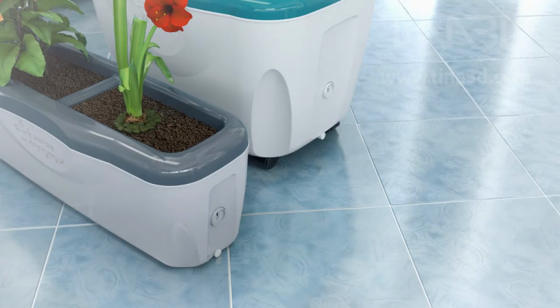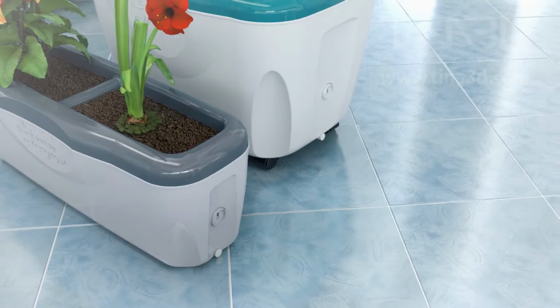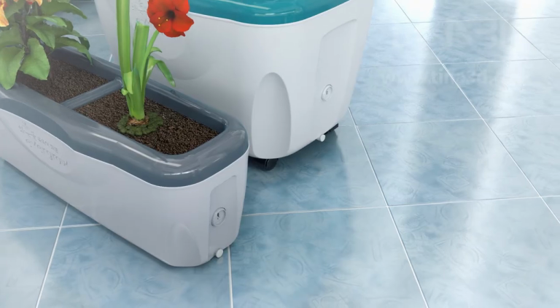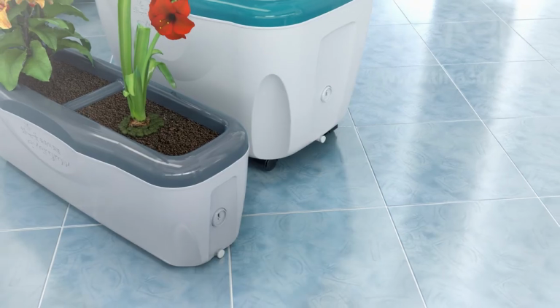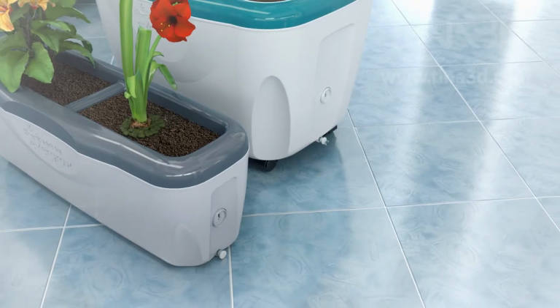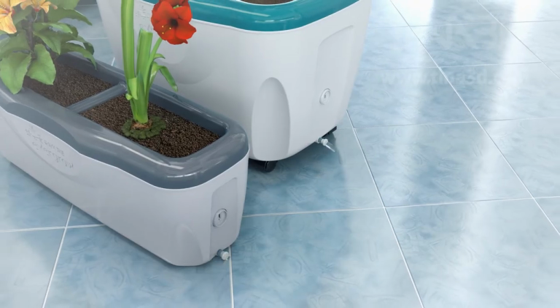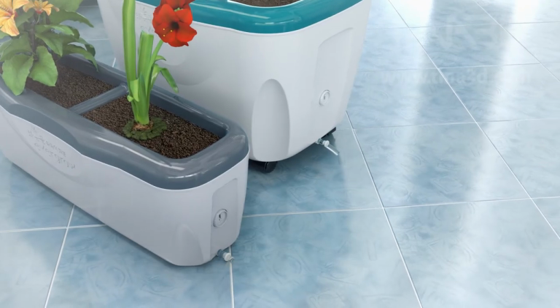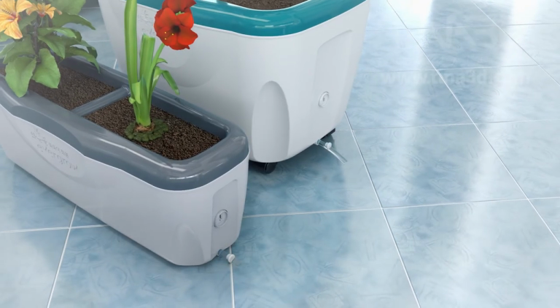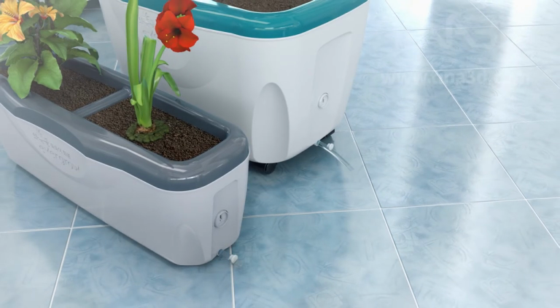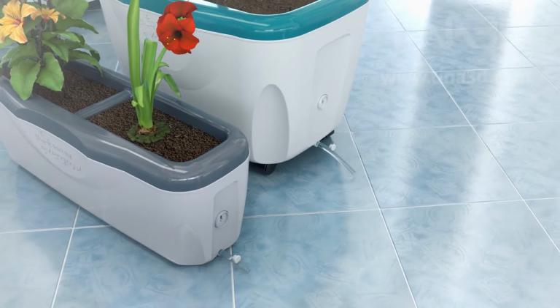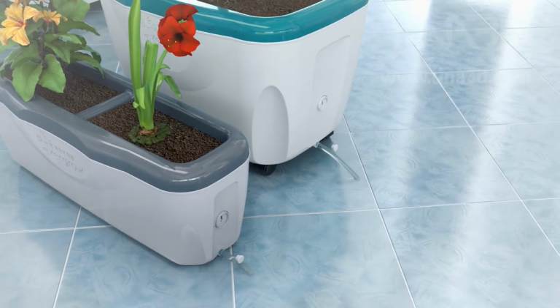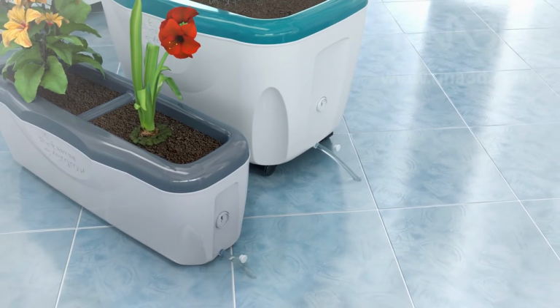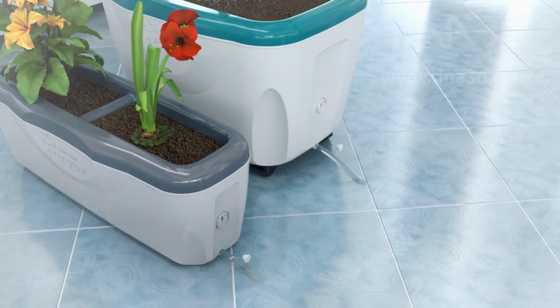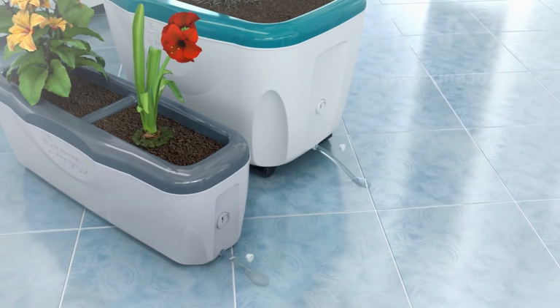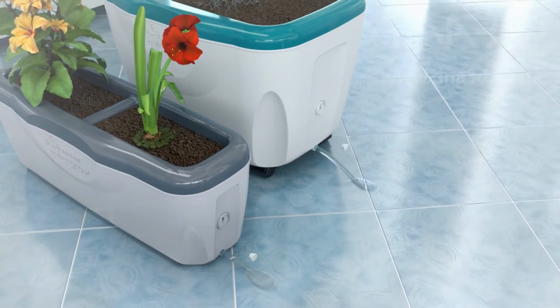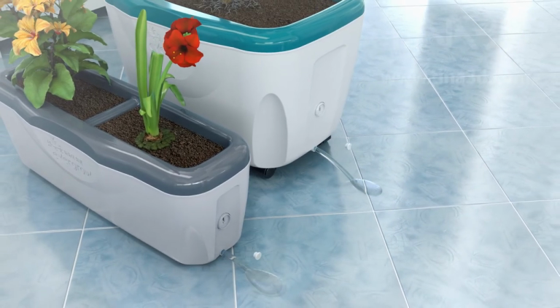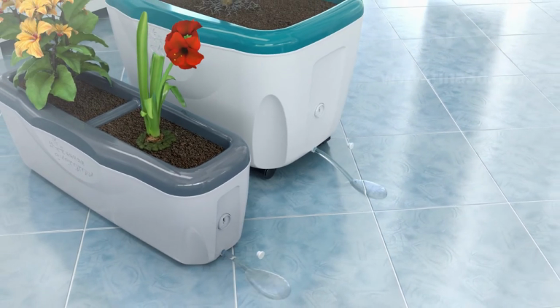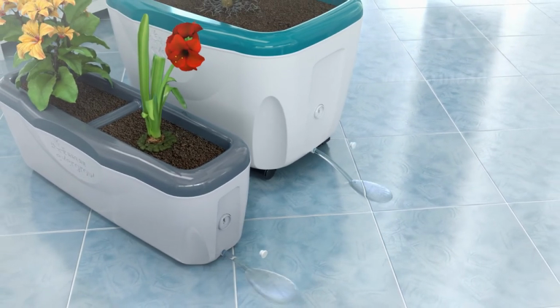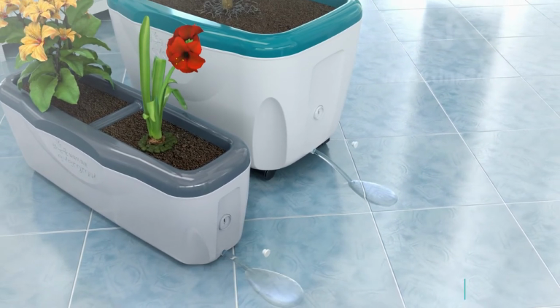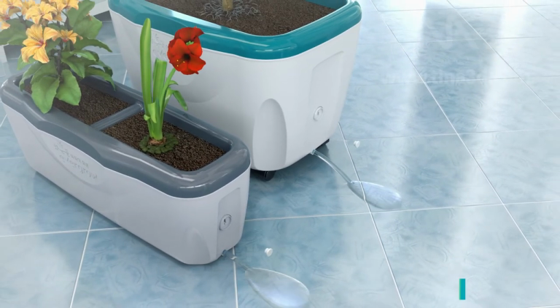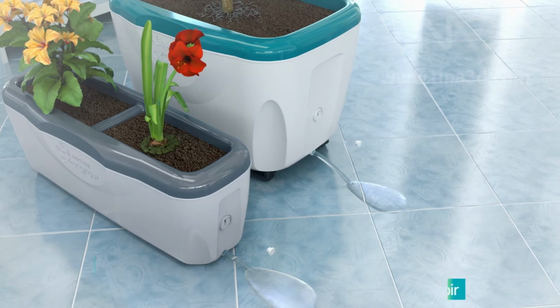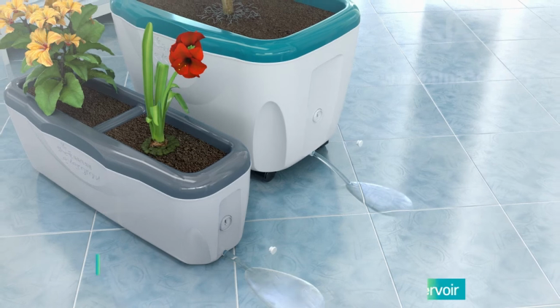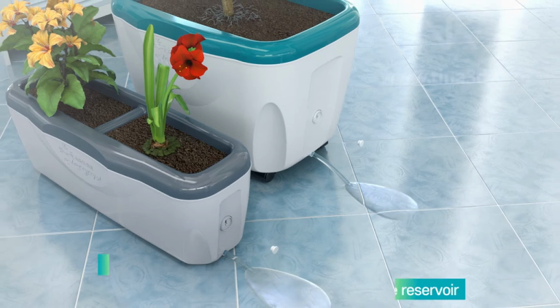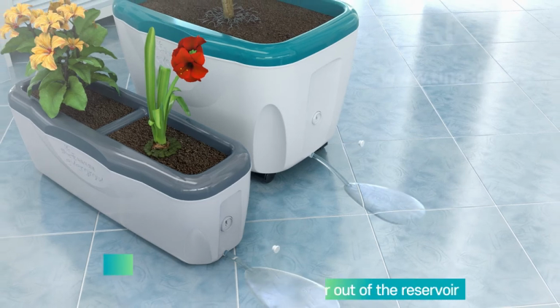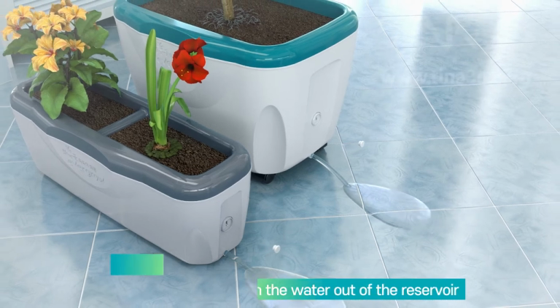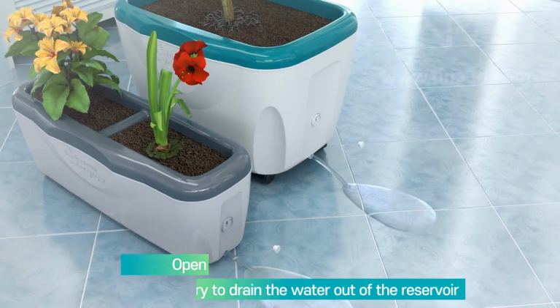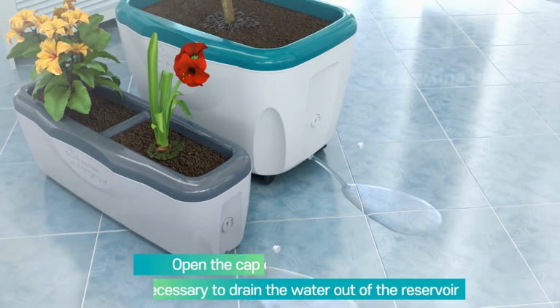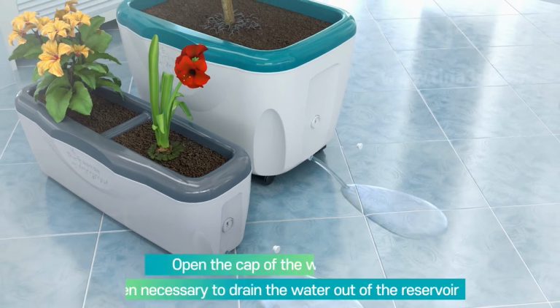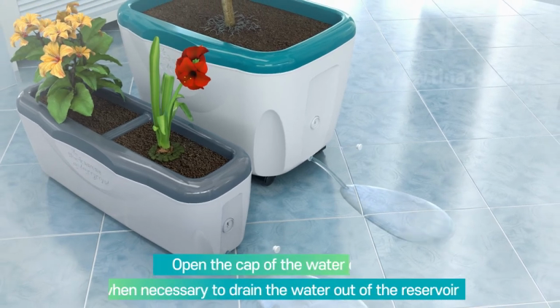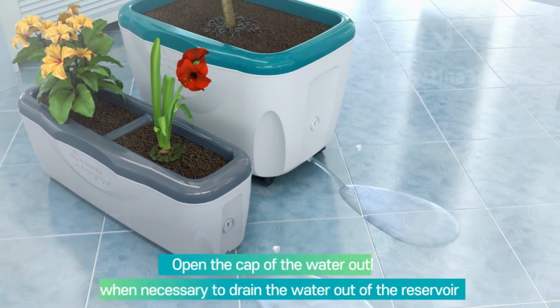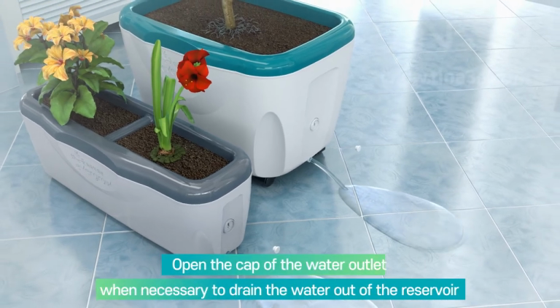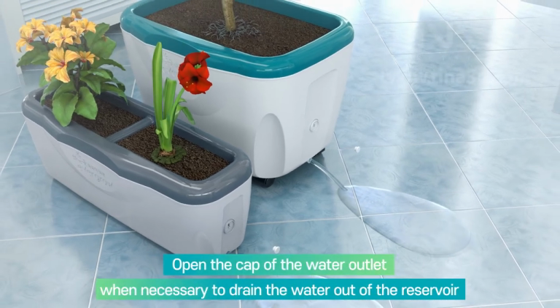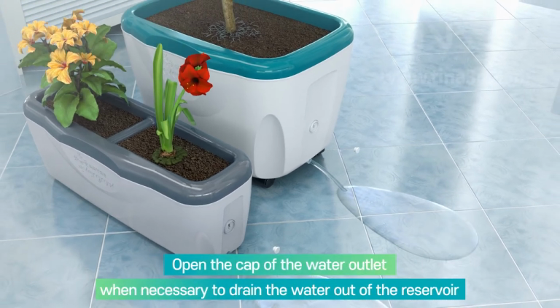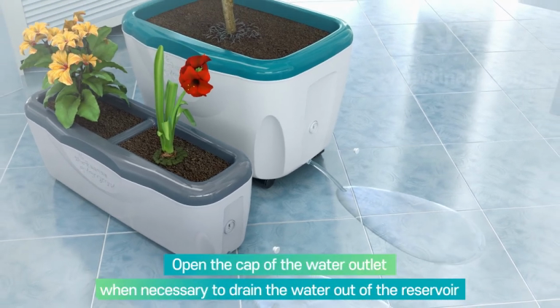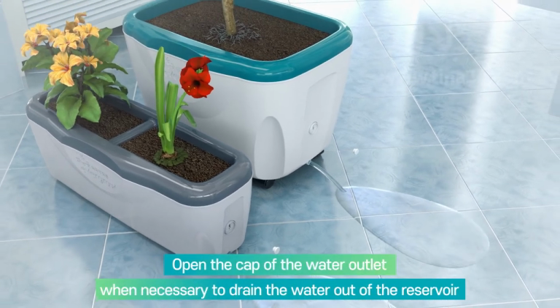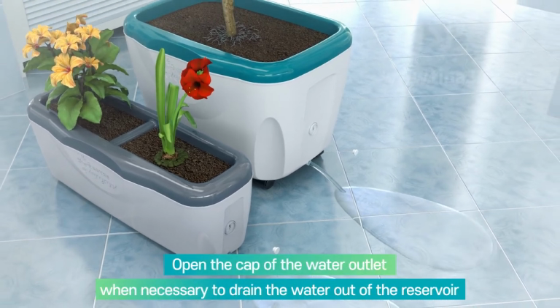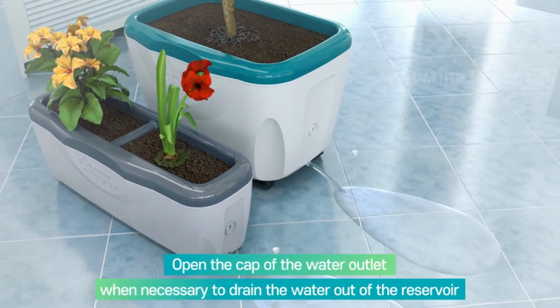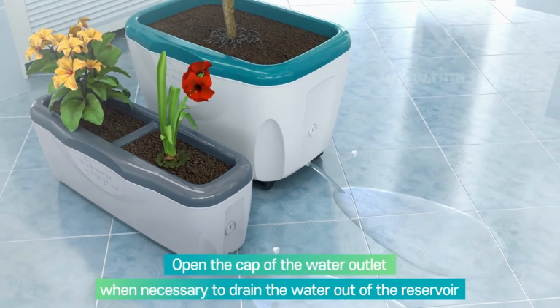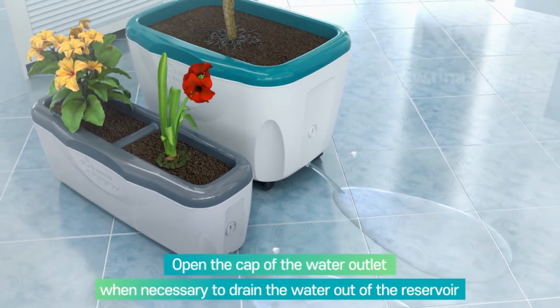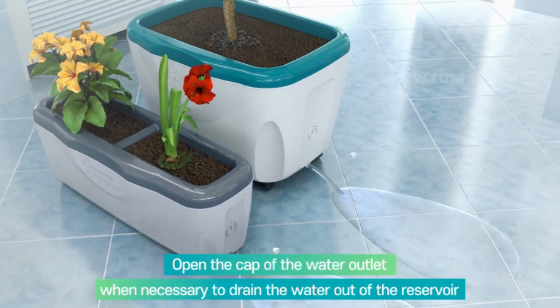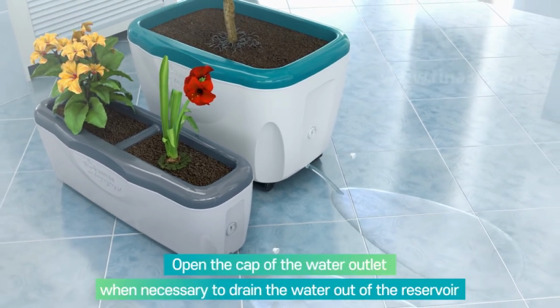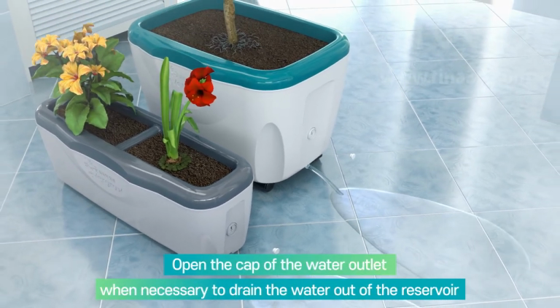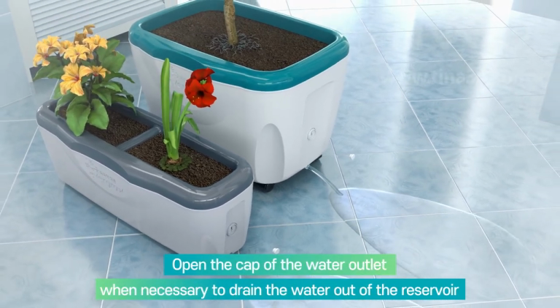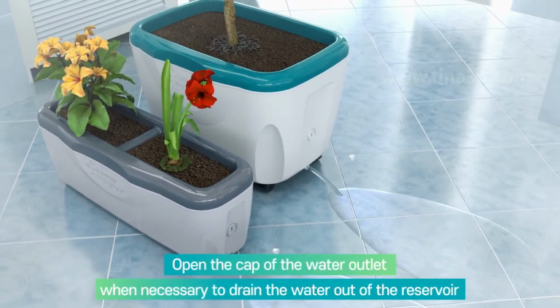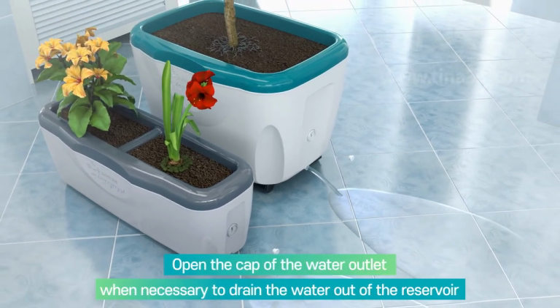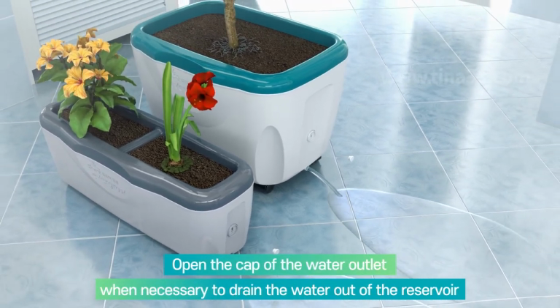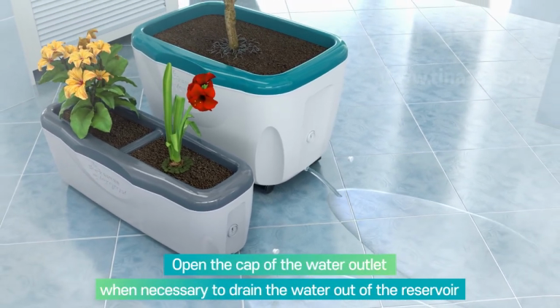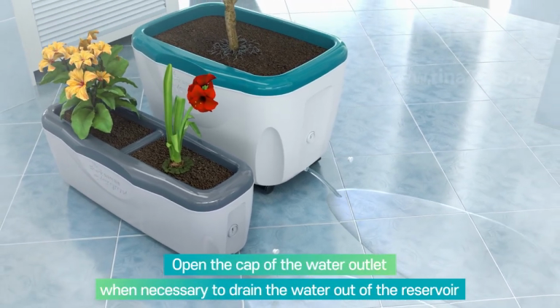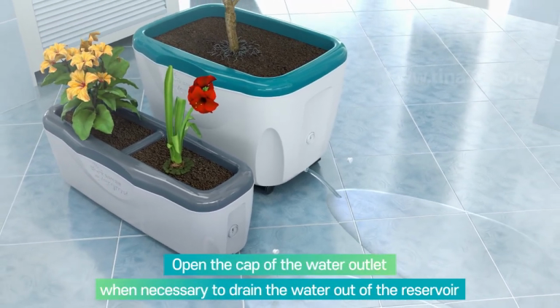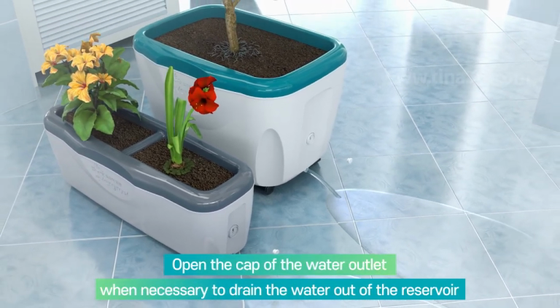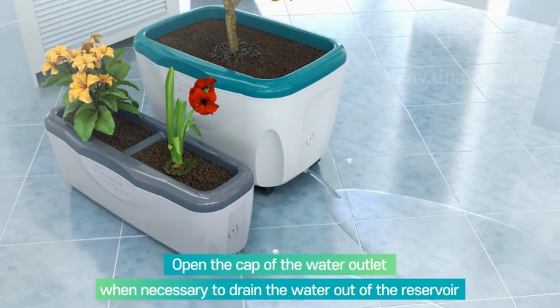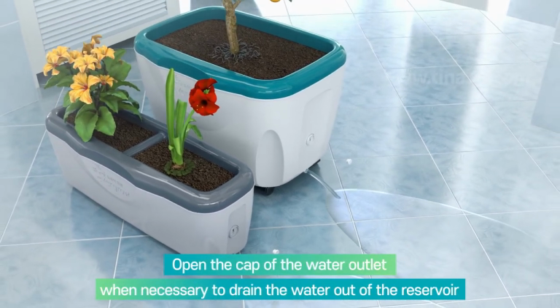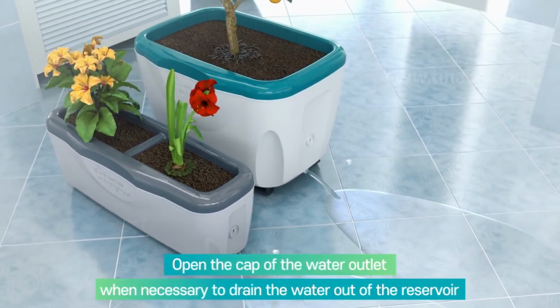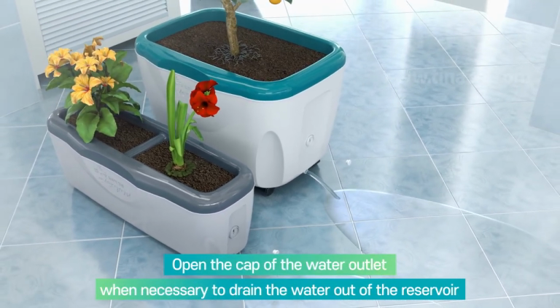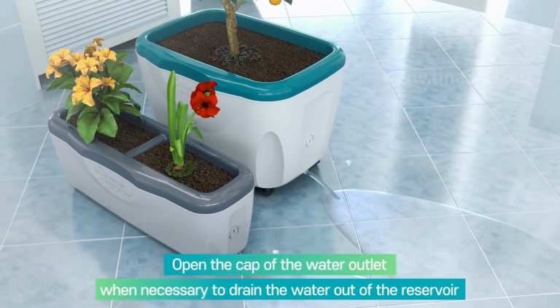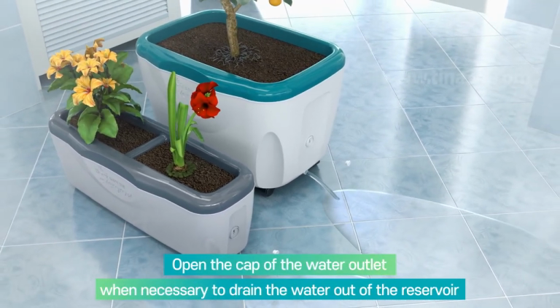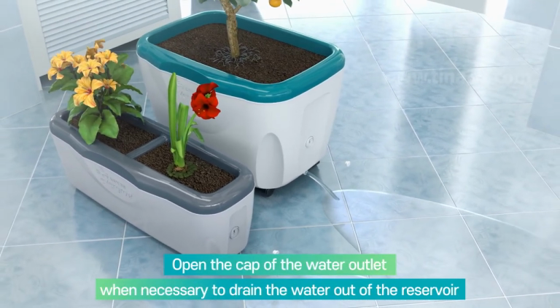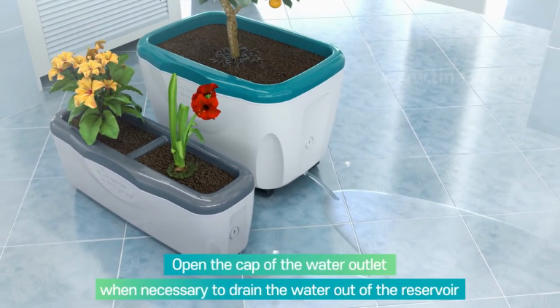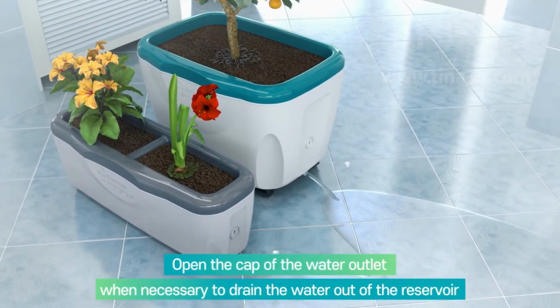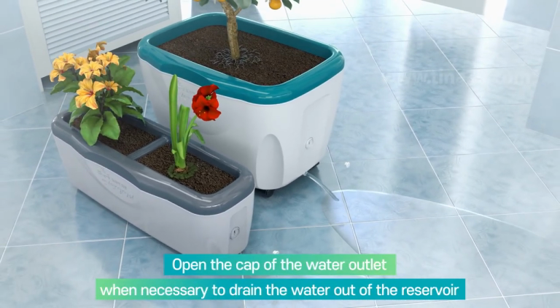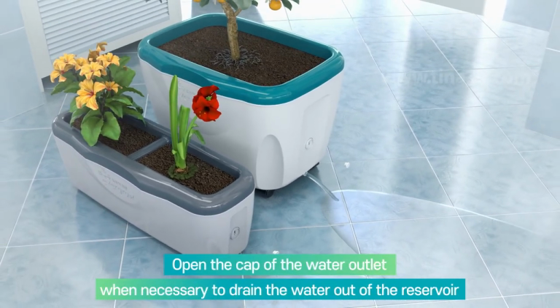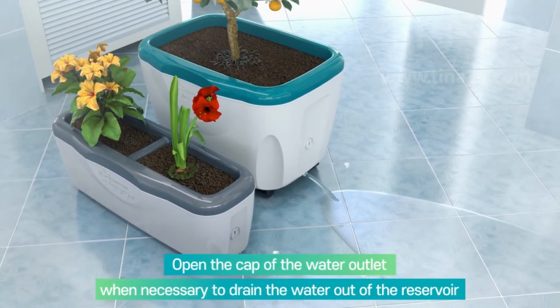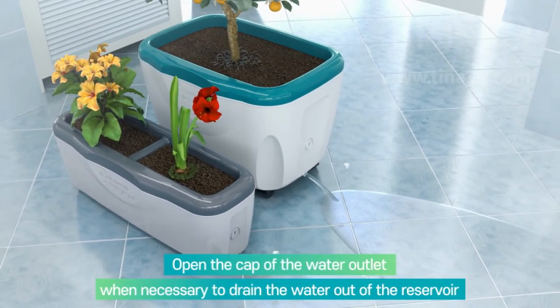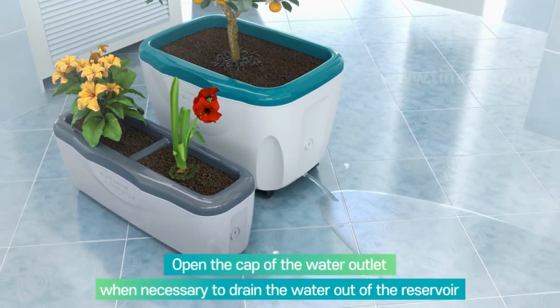Open the water outlet to drain the water out of the reservoir, making it easy to clean or move the pot.